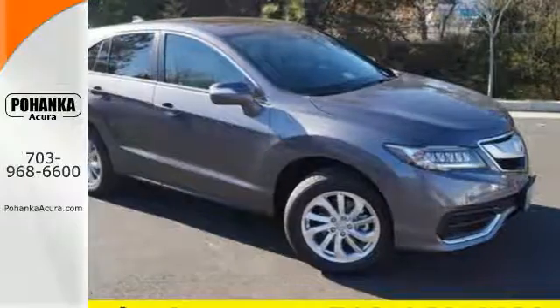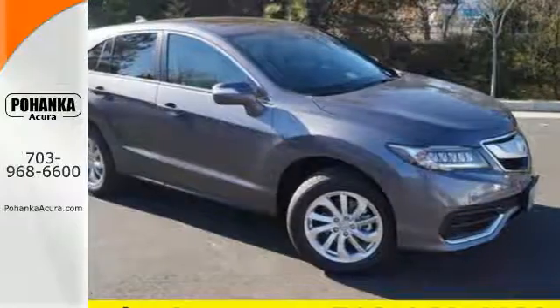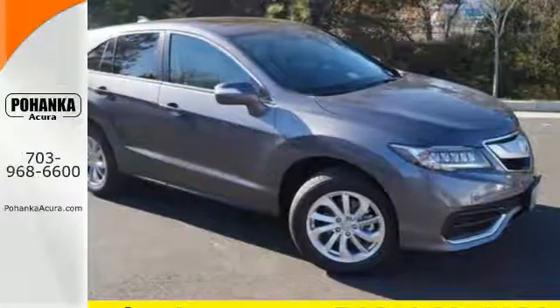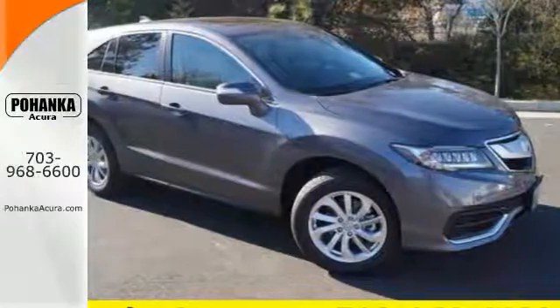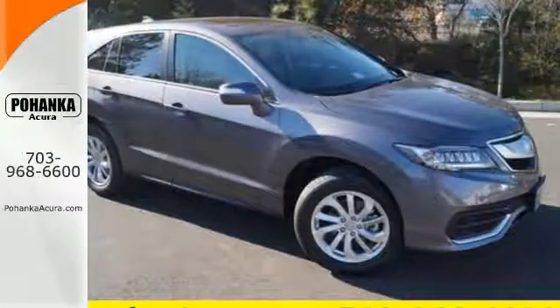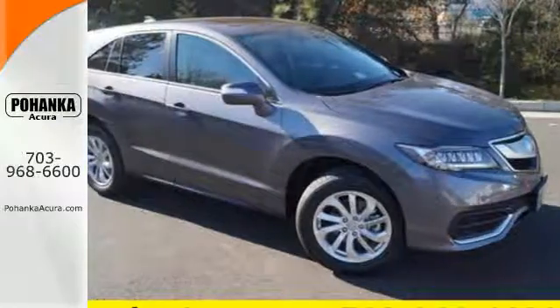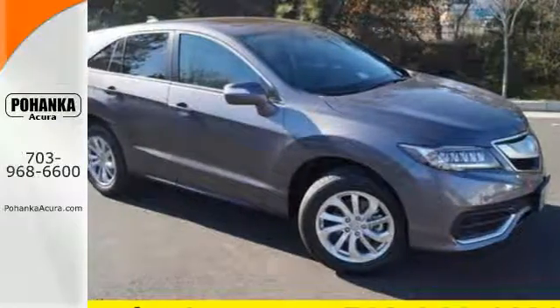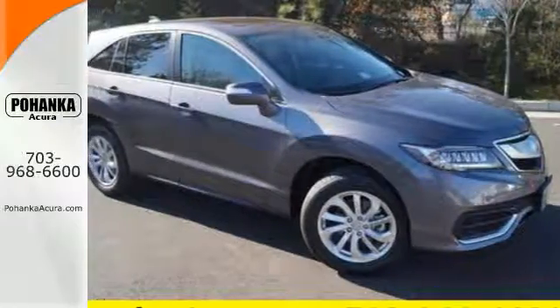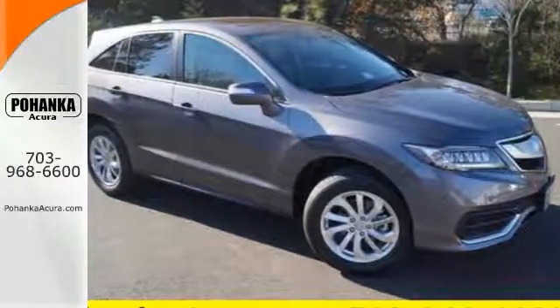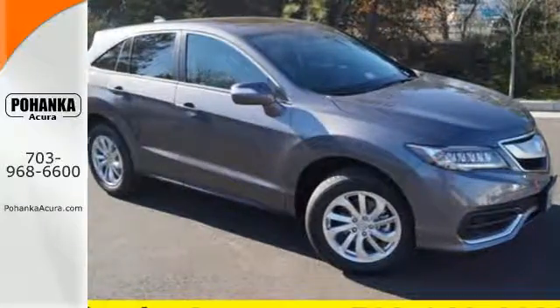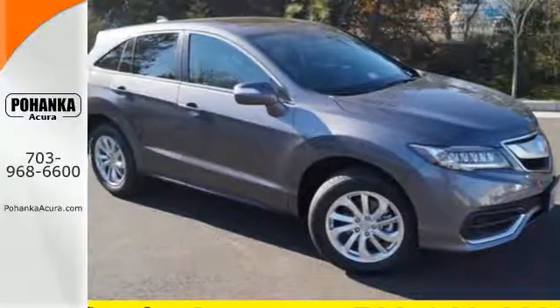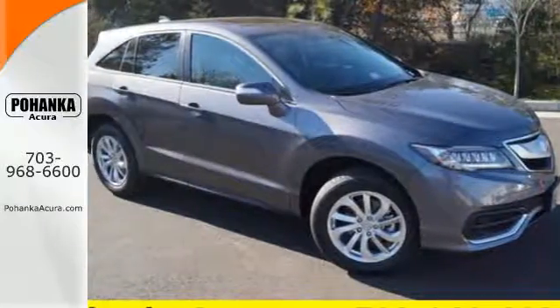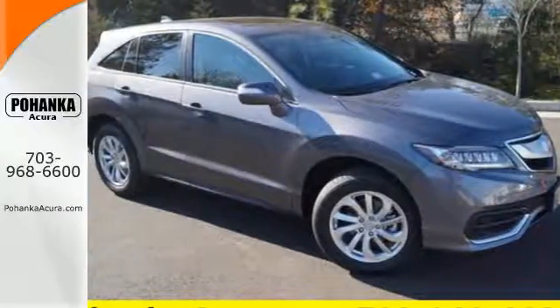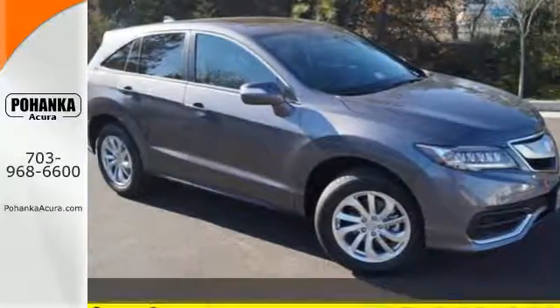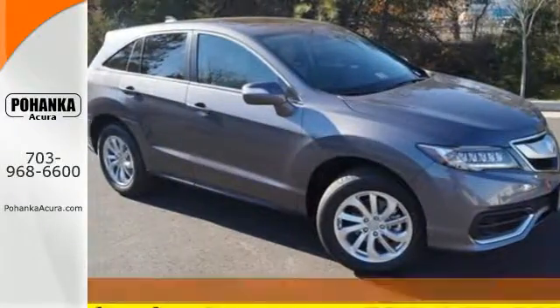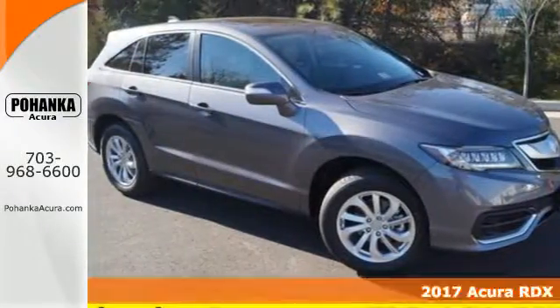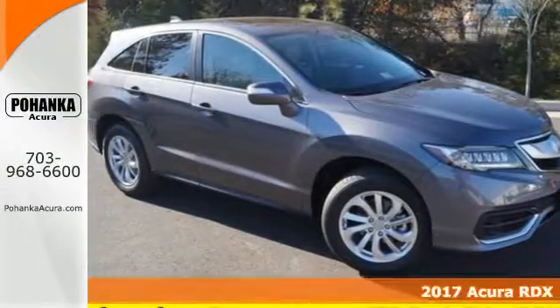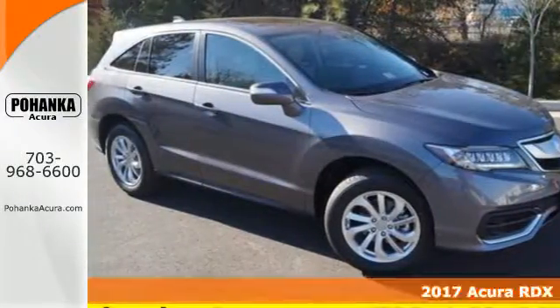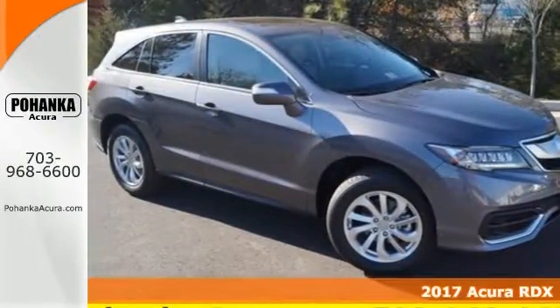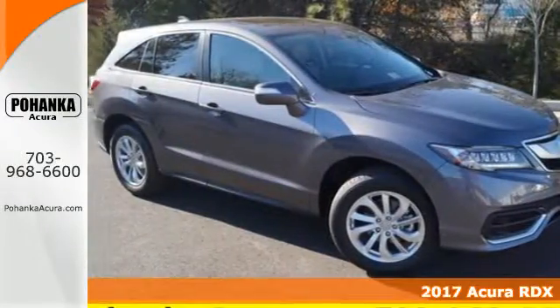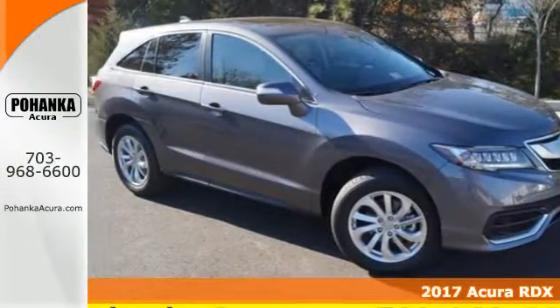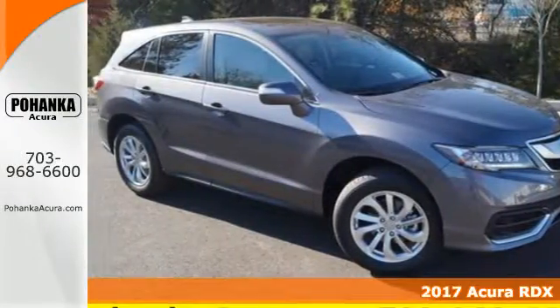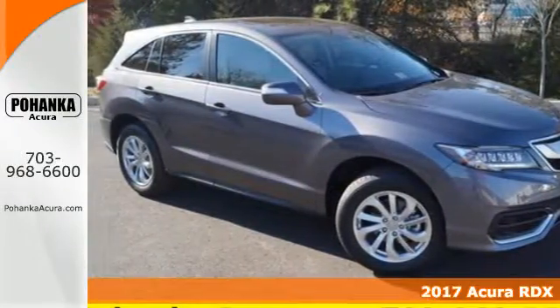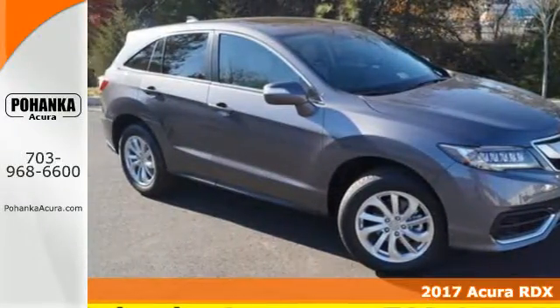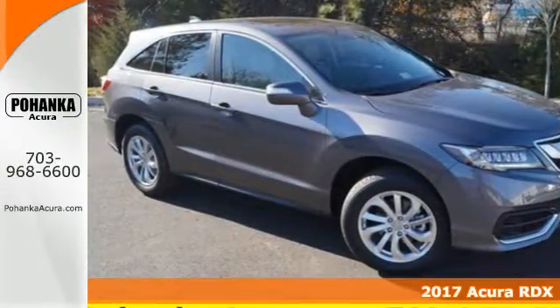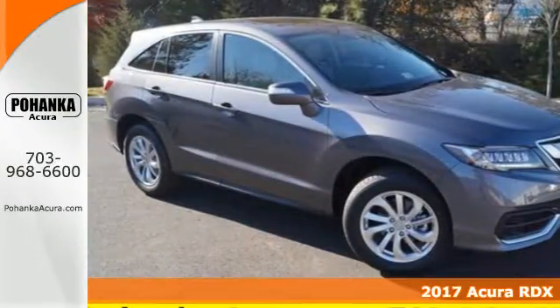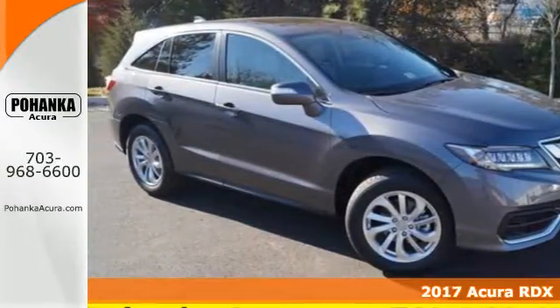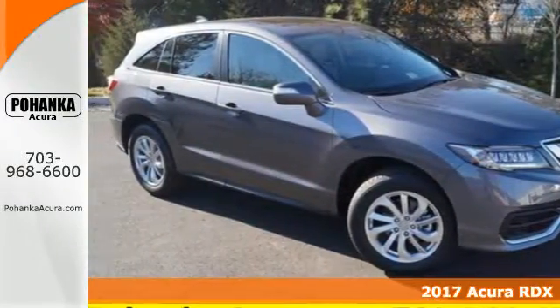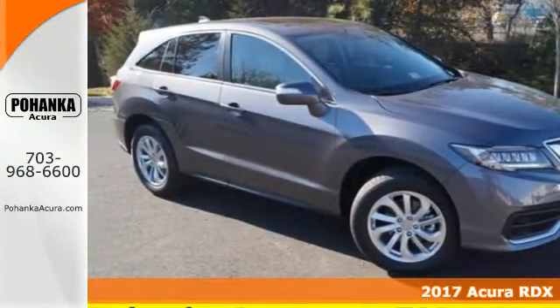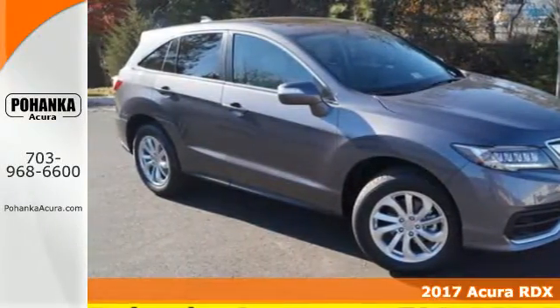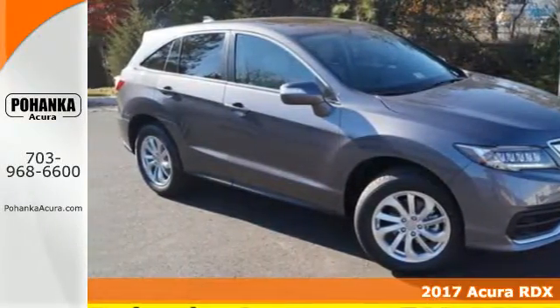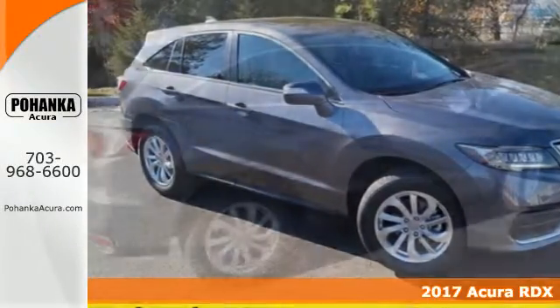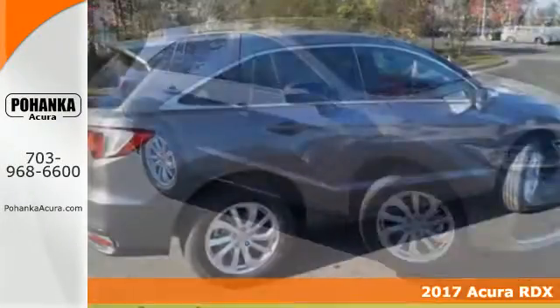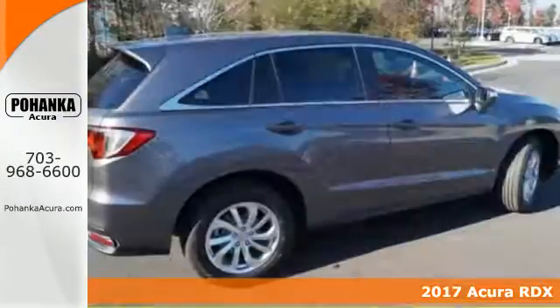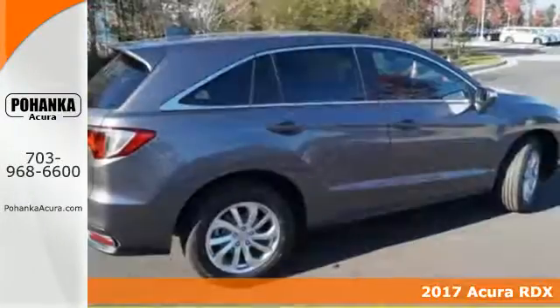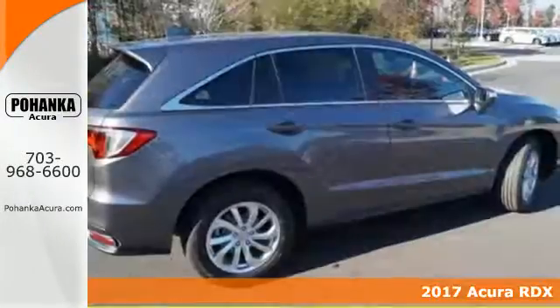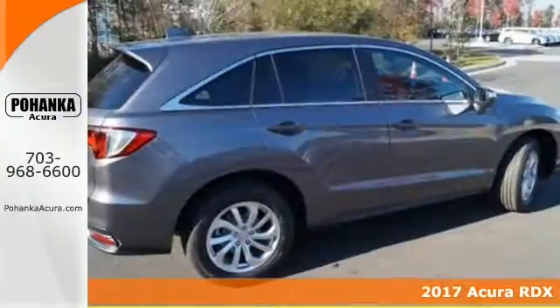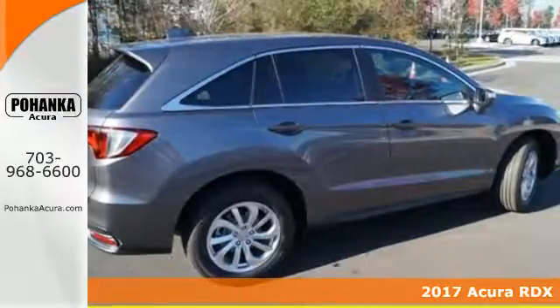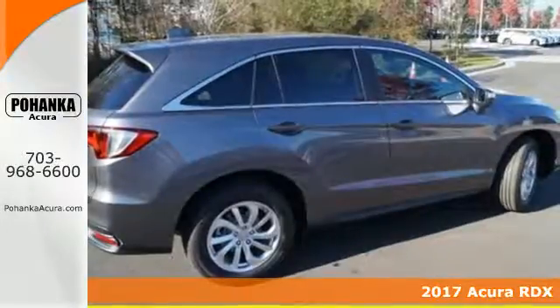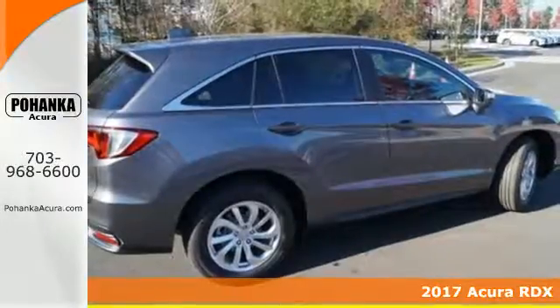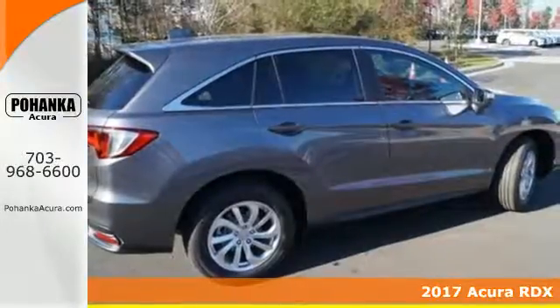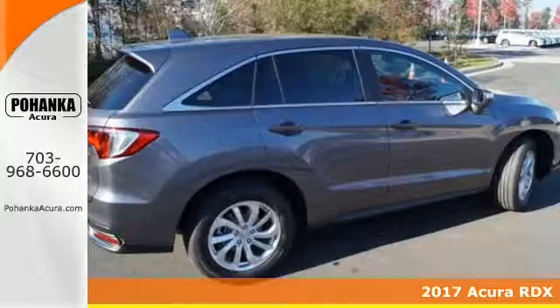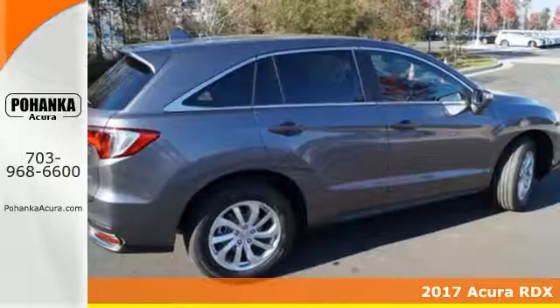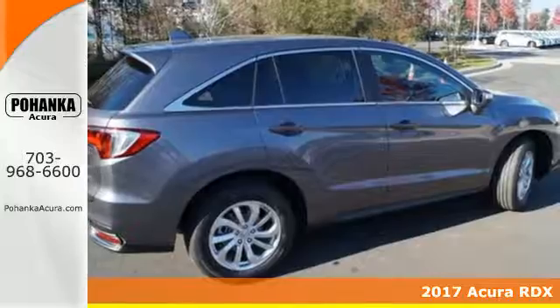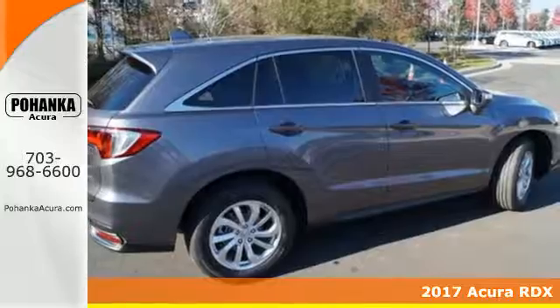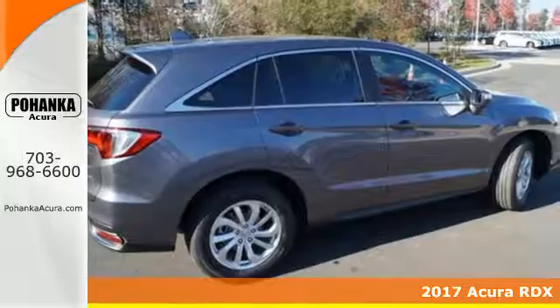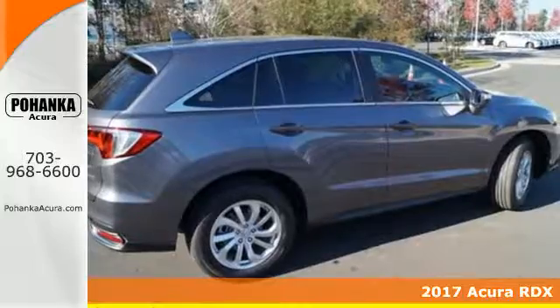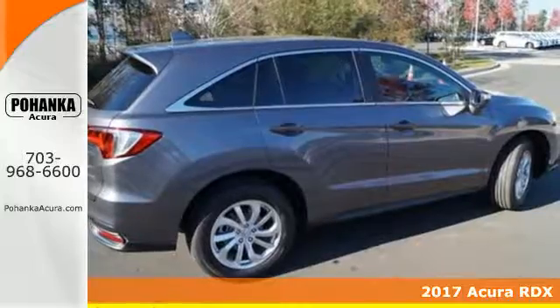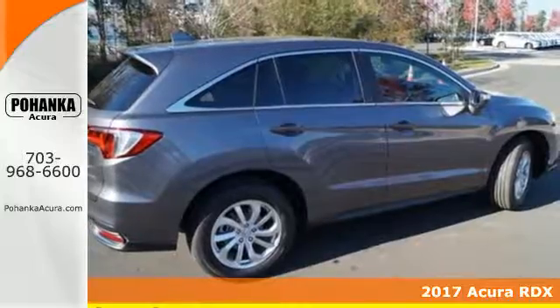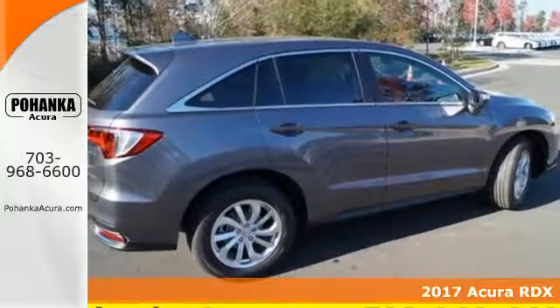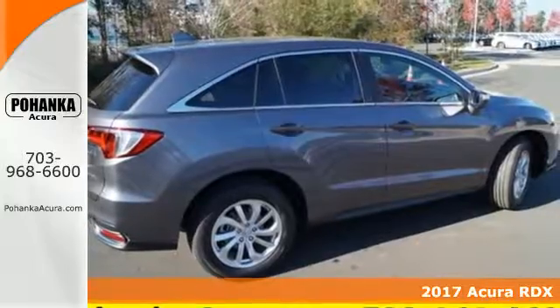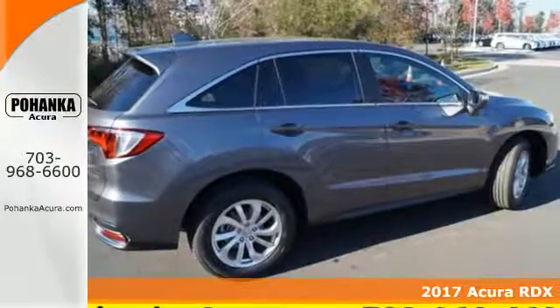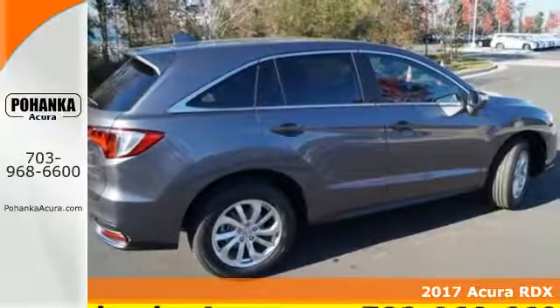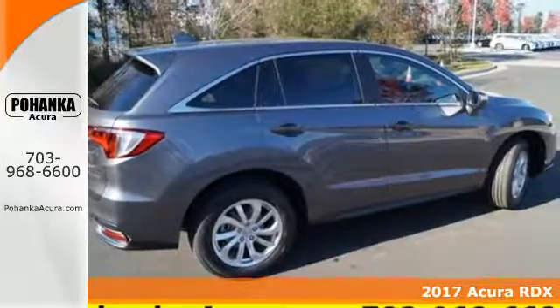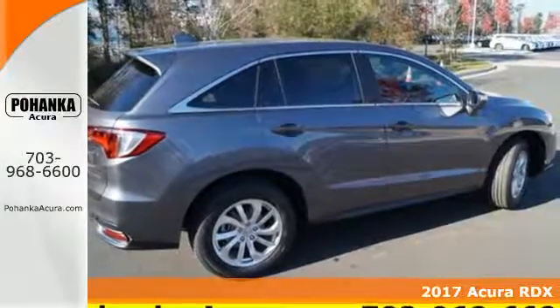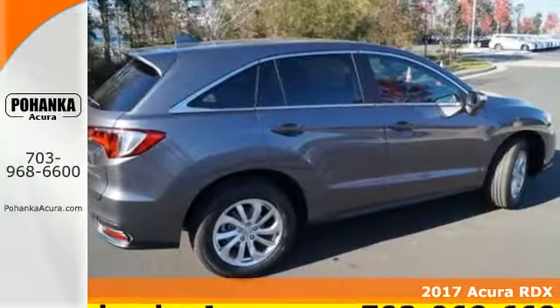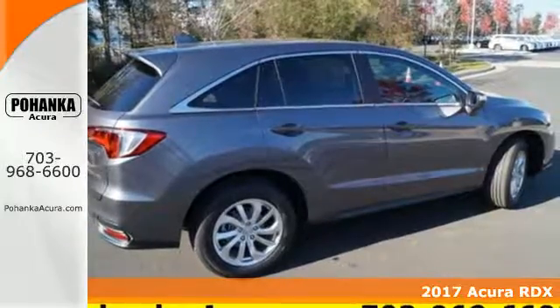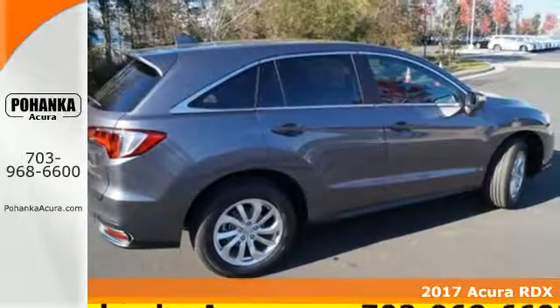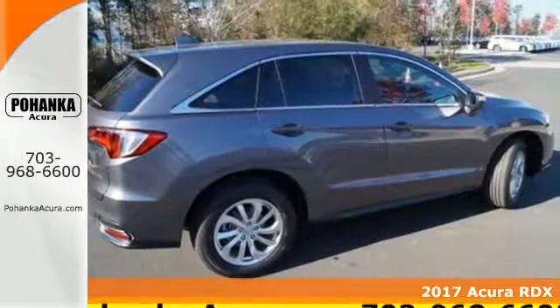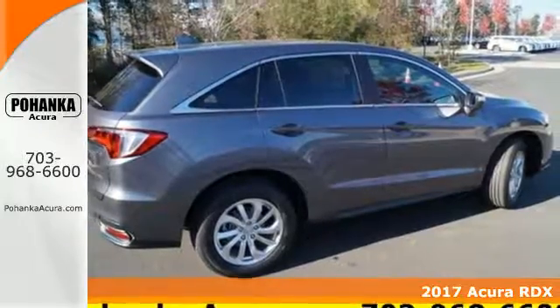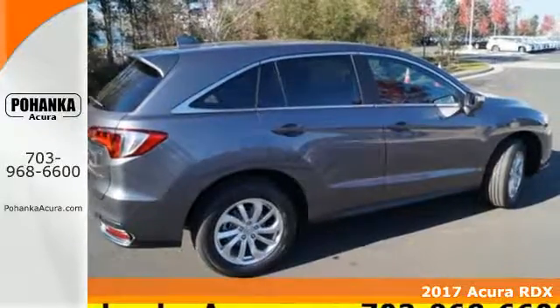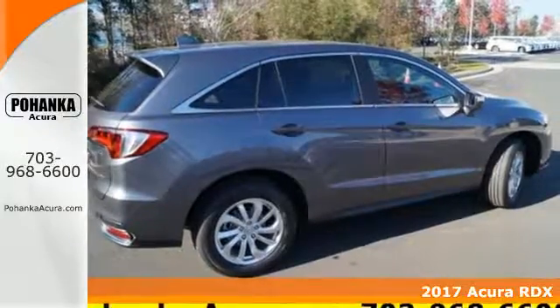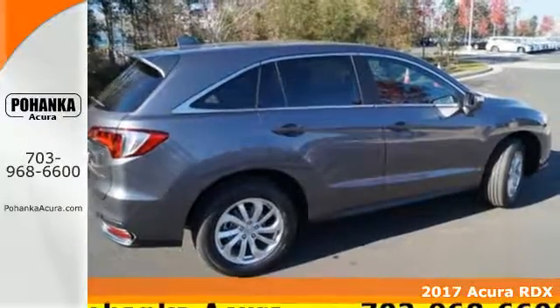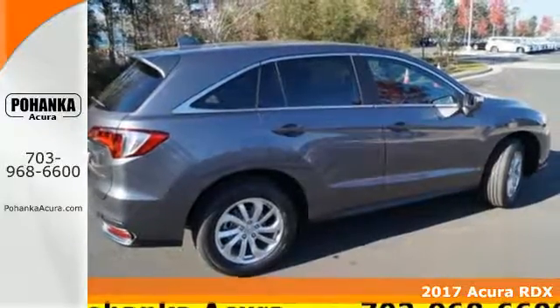Here's a 2017 Acura RDX. No matter how you look at this brilliant SUV, you will be impressed.